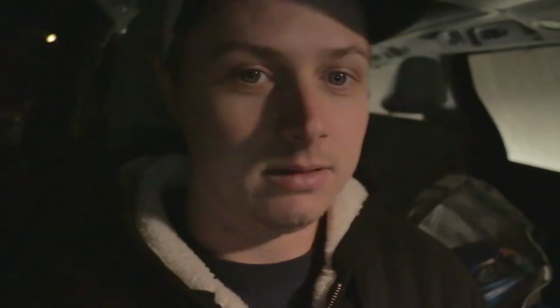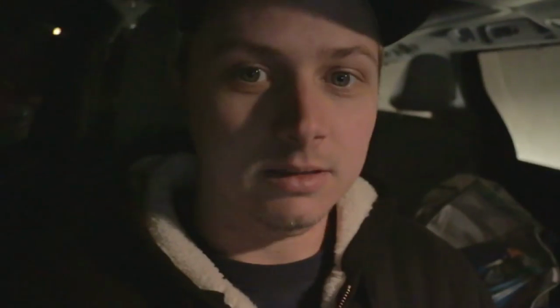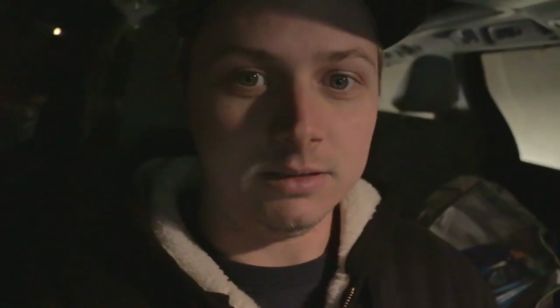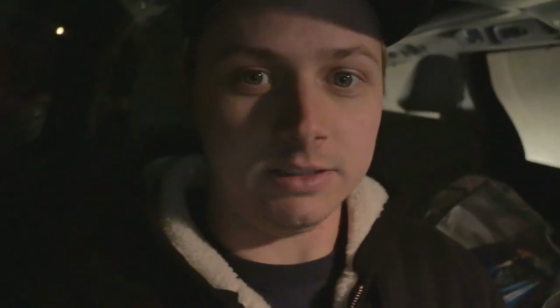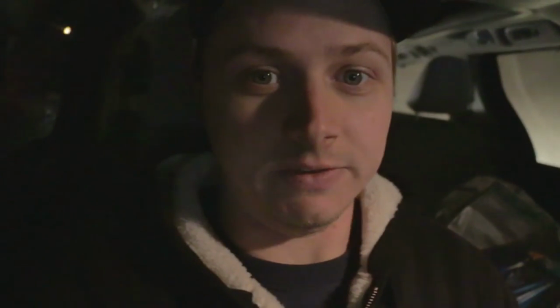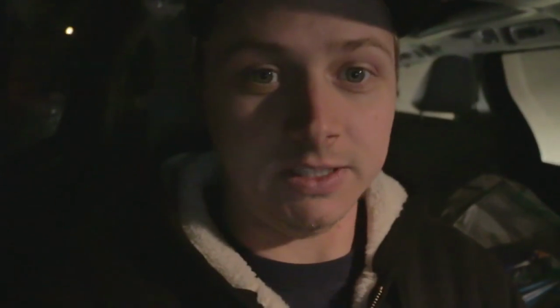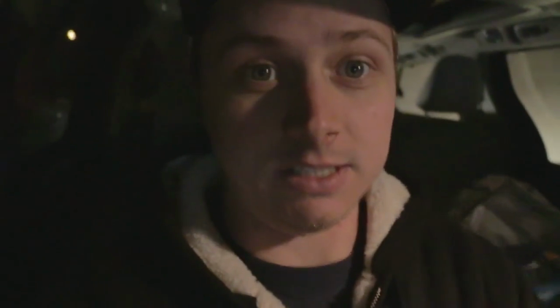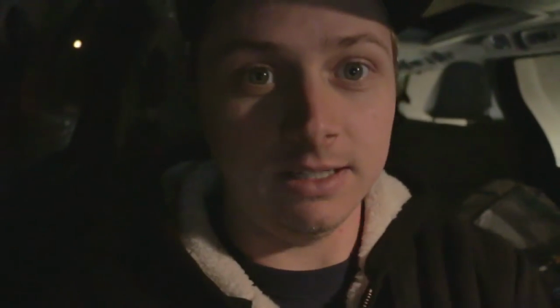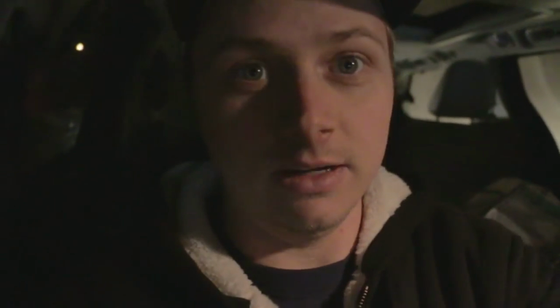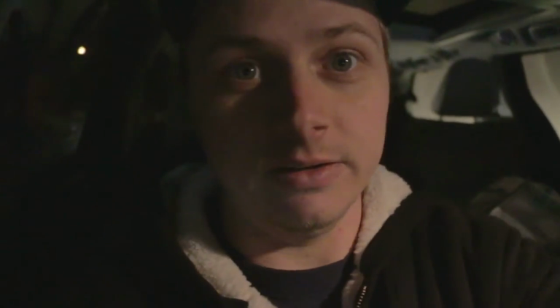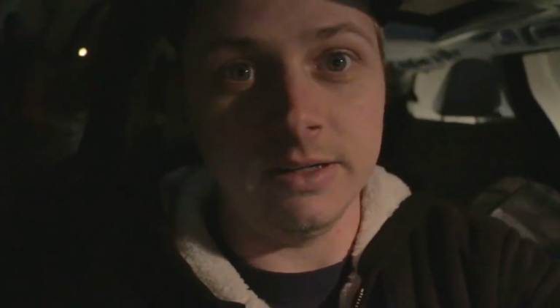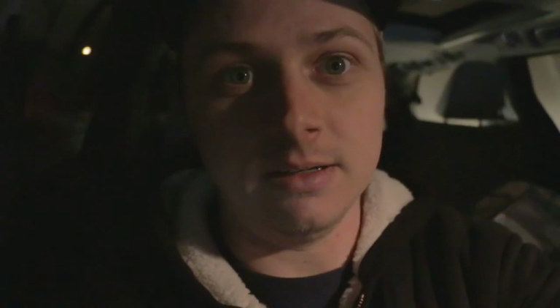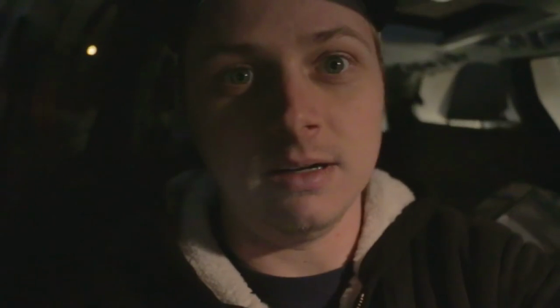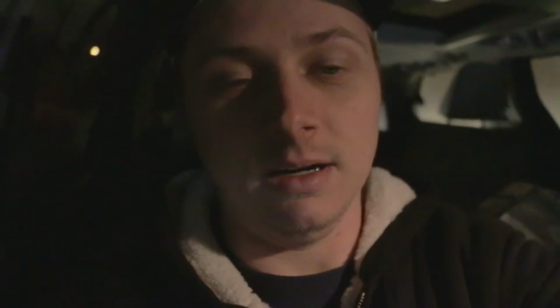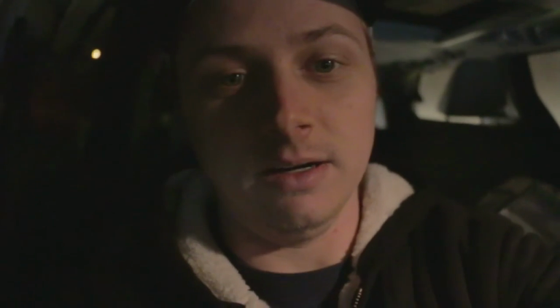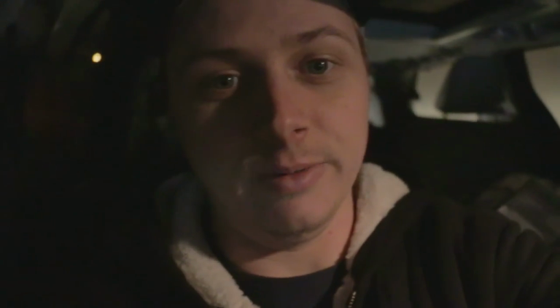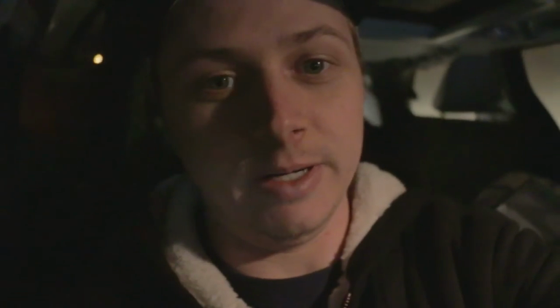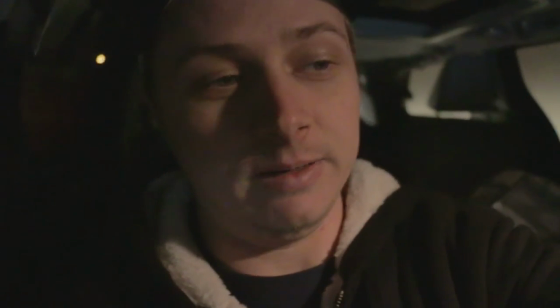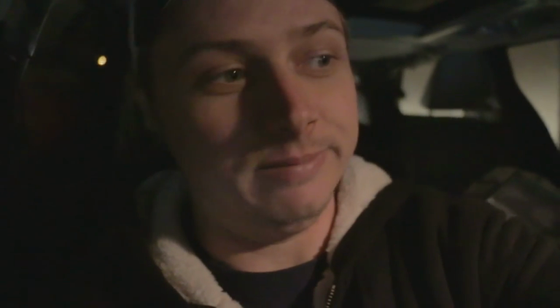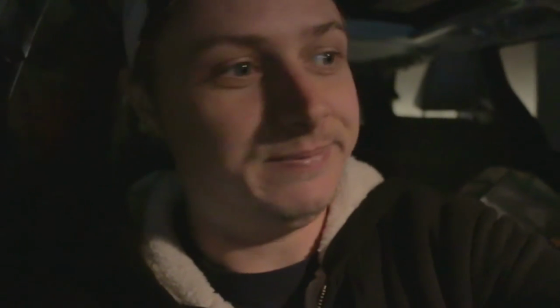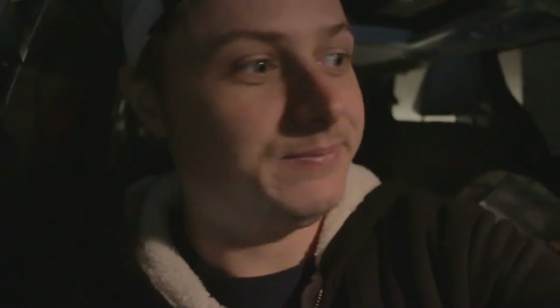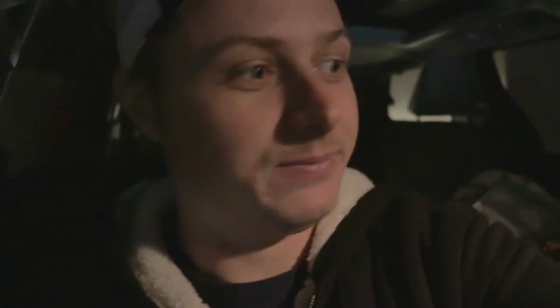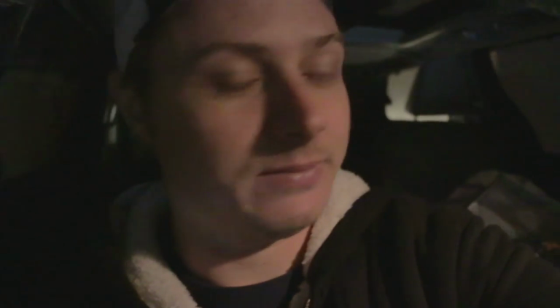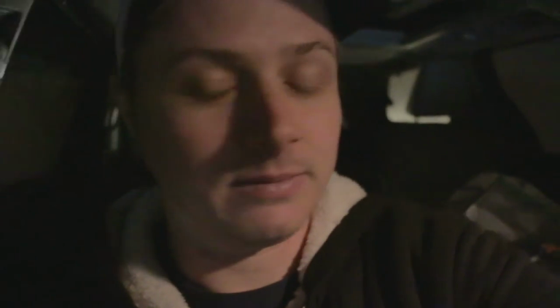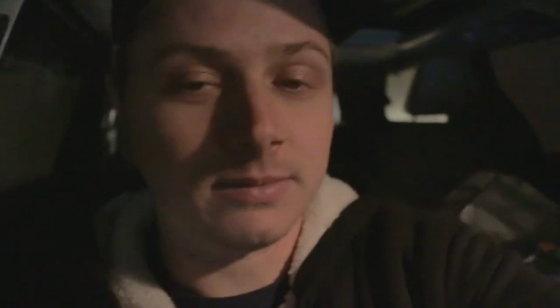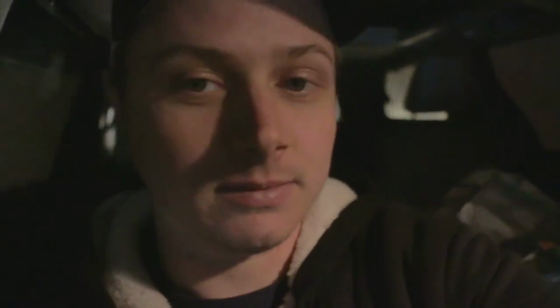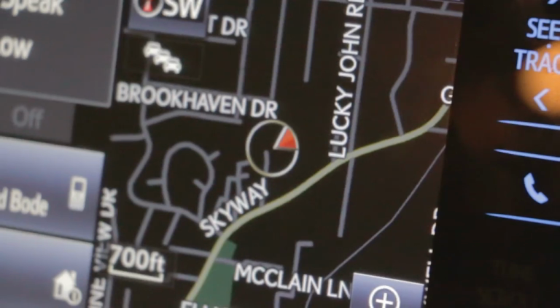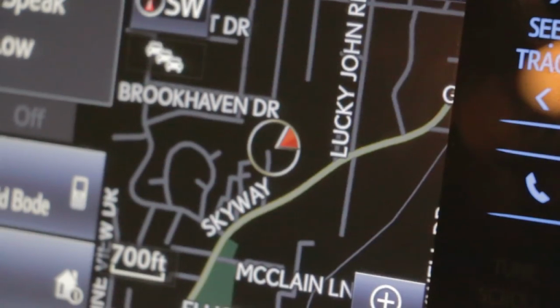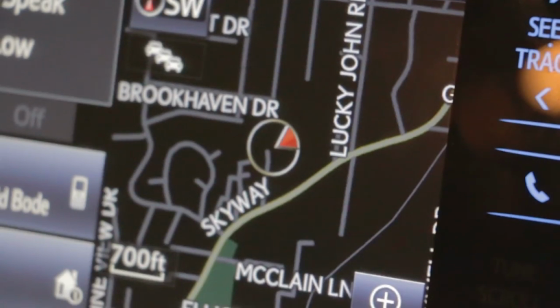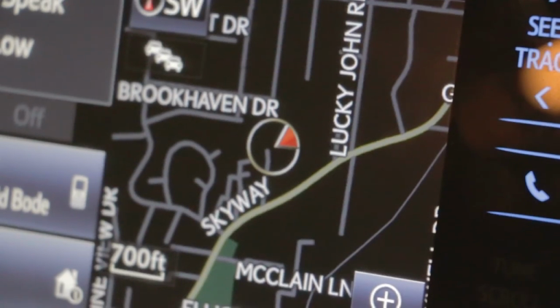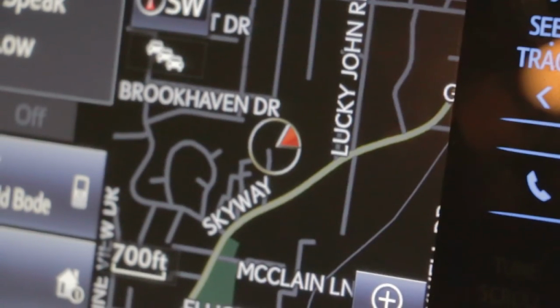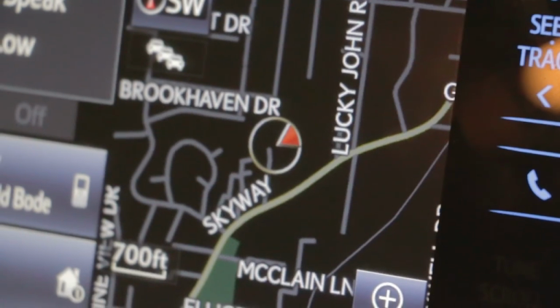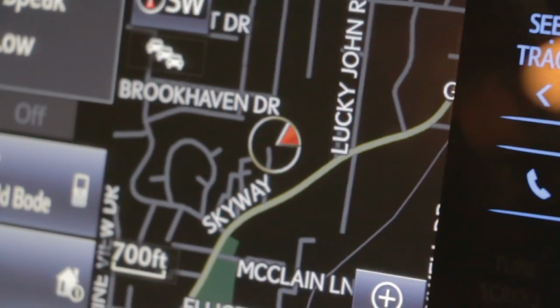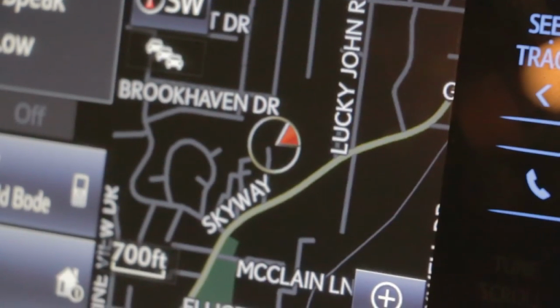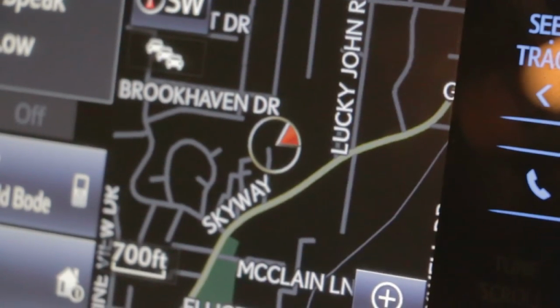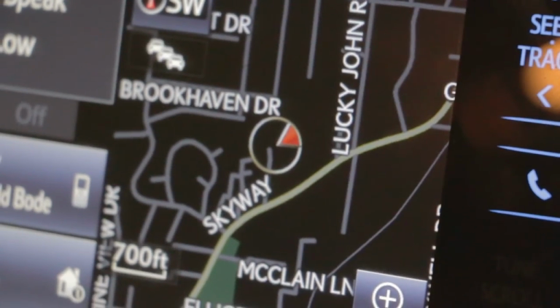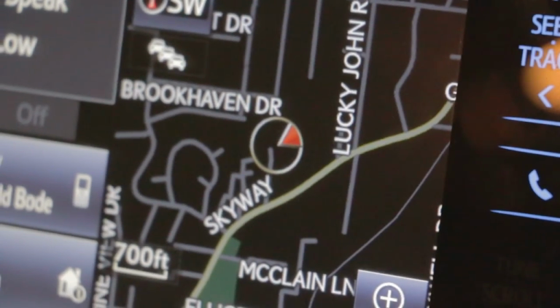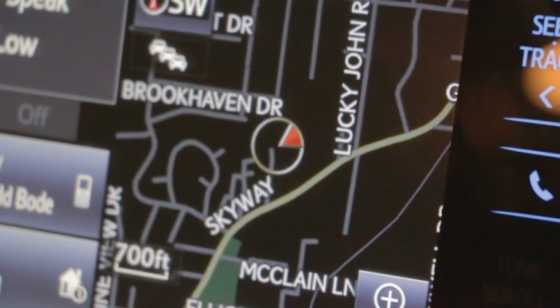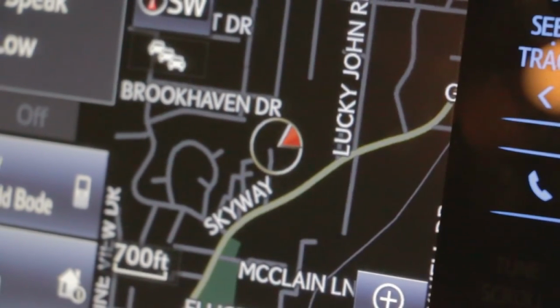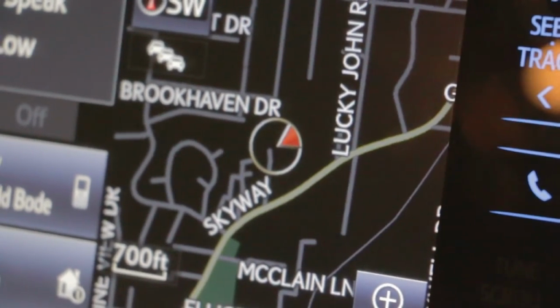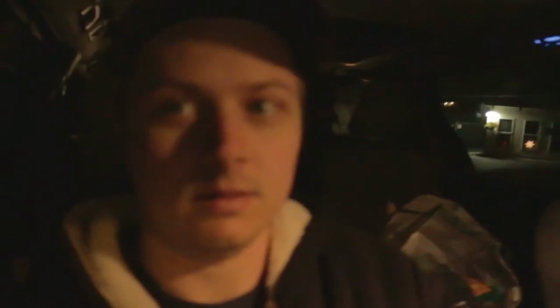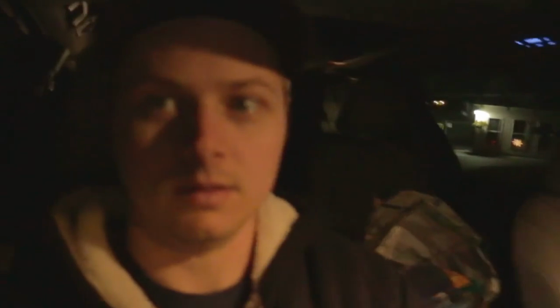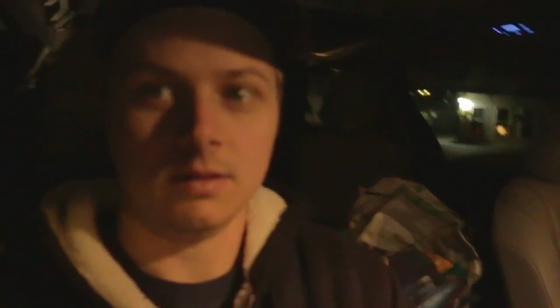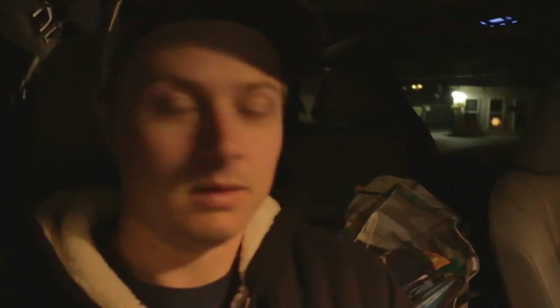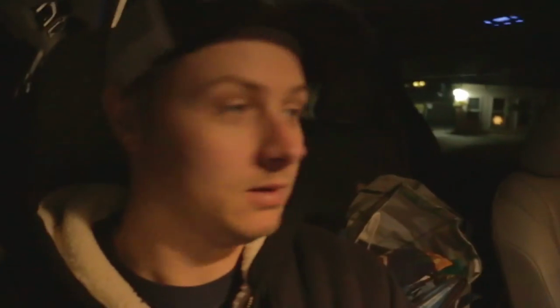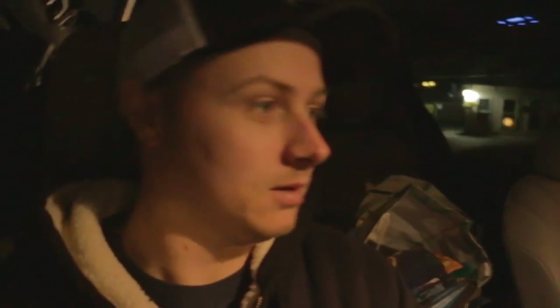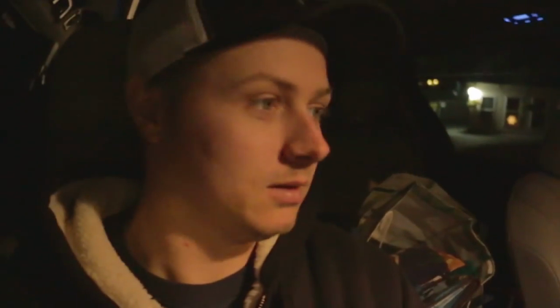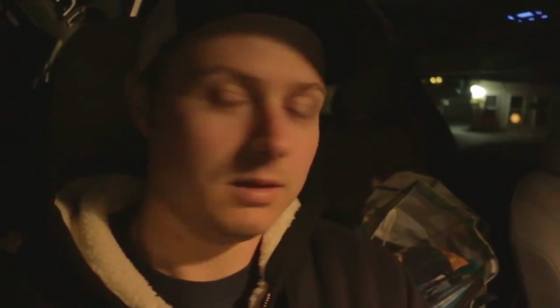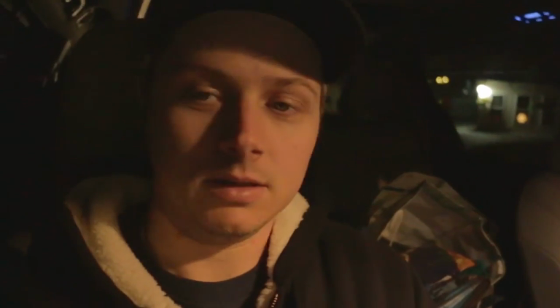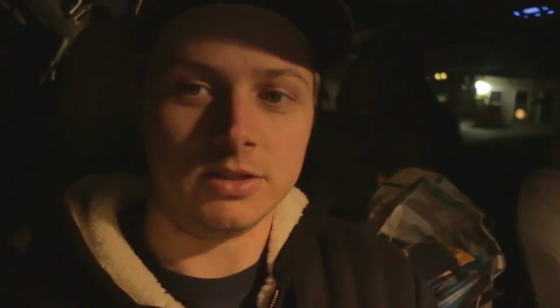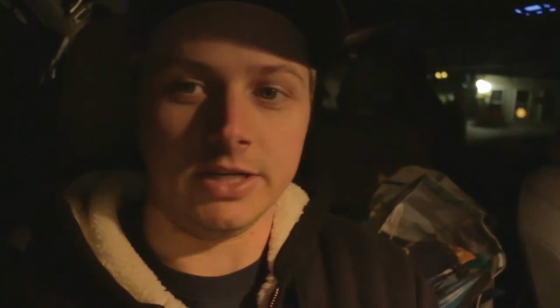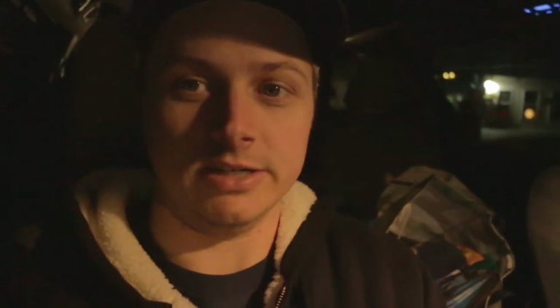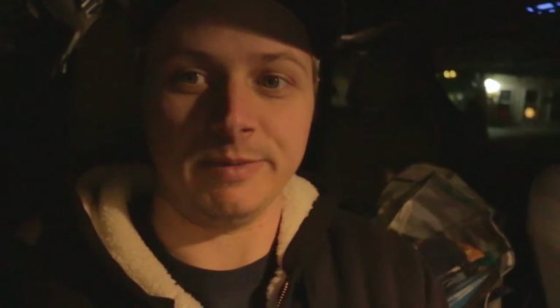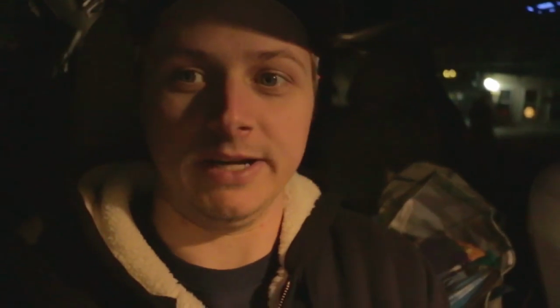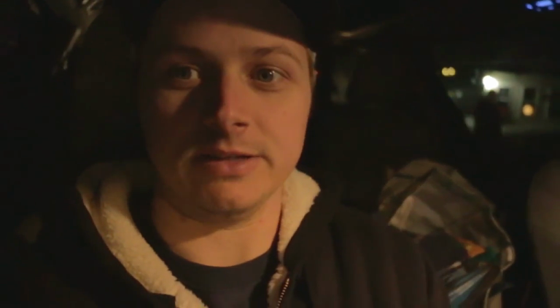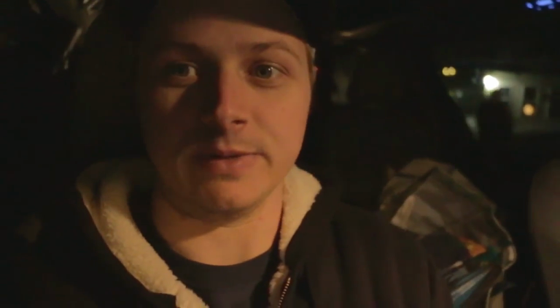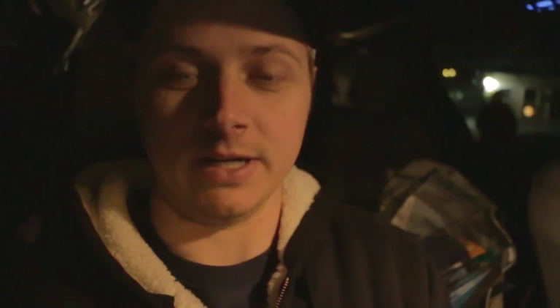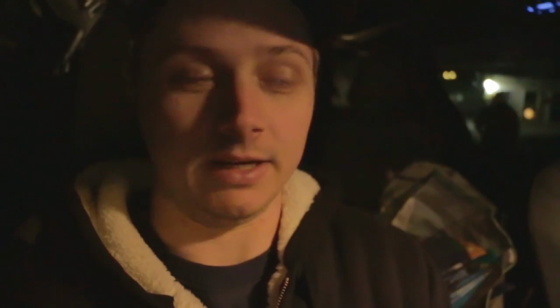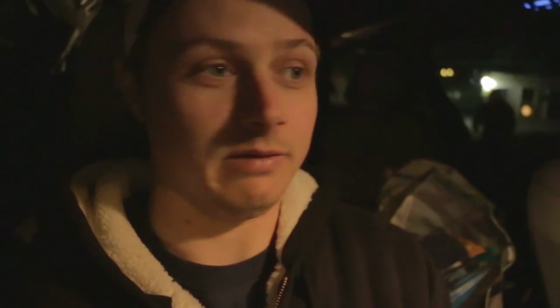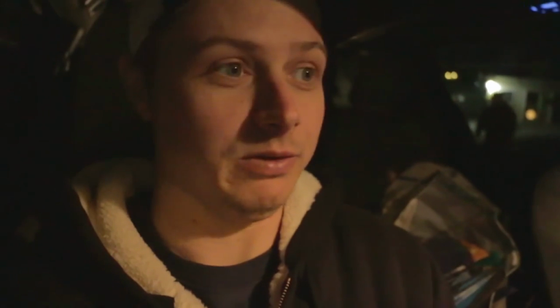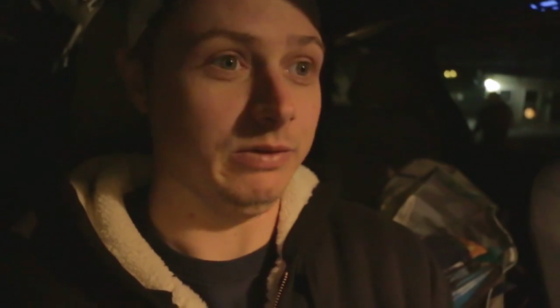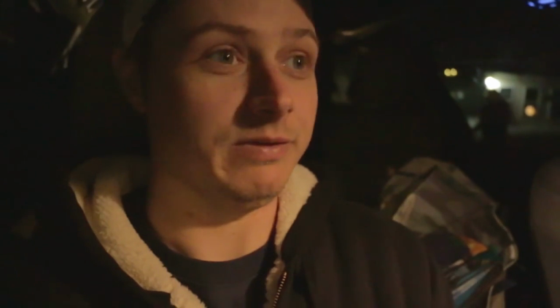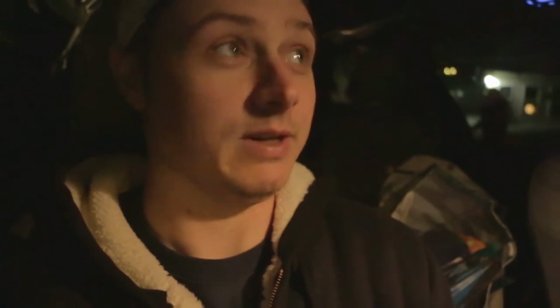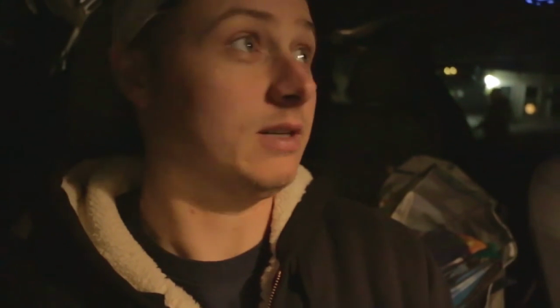Just finished unloading, on our way home. Change of plans — we're going to get food first.